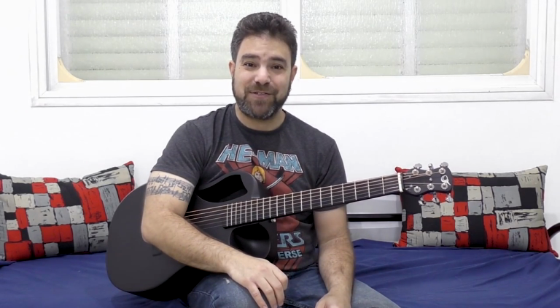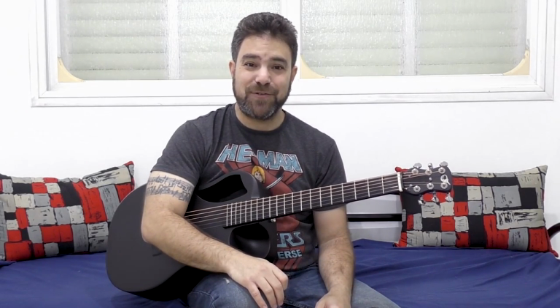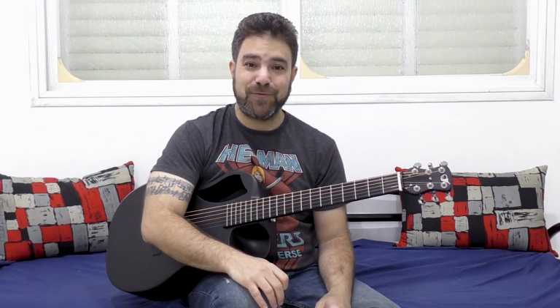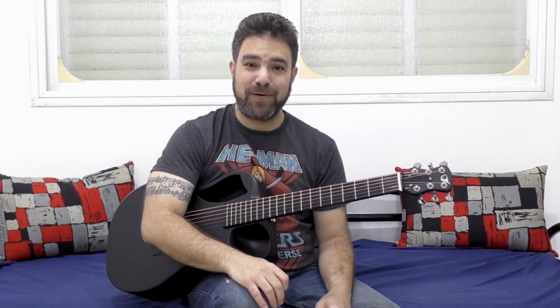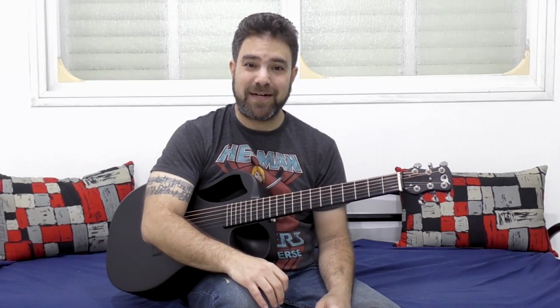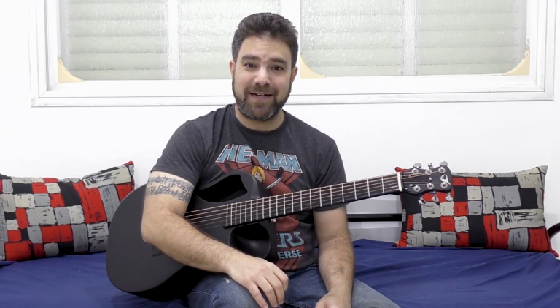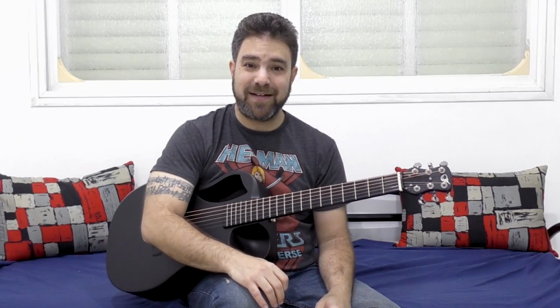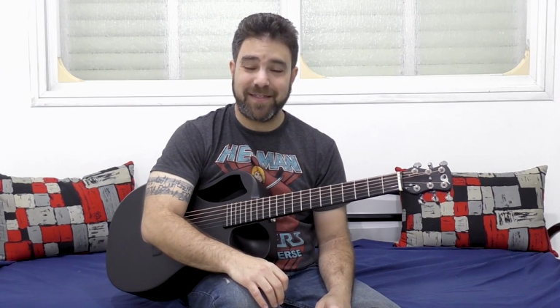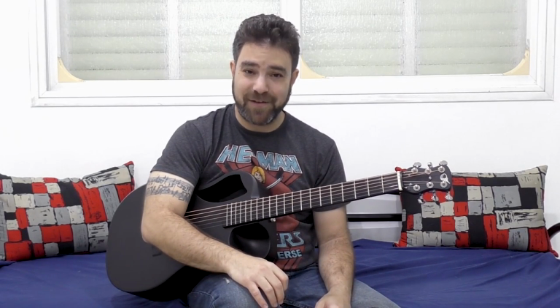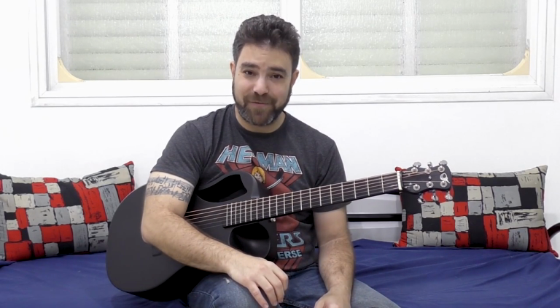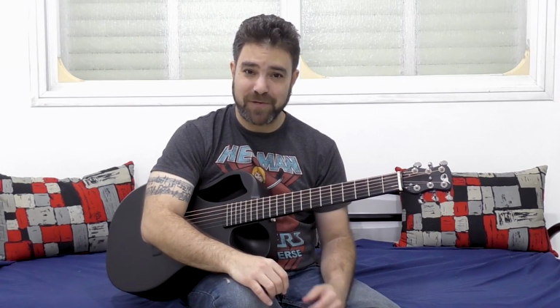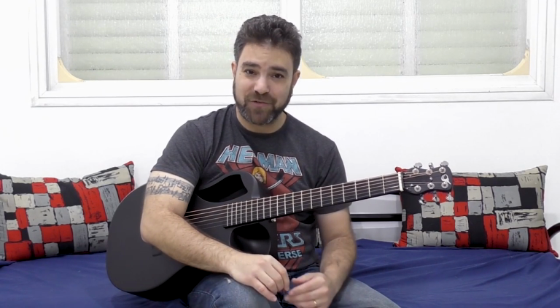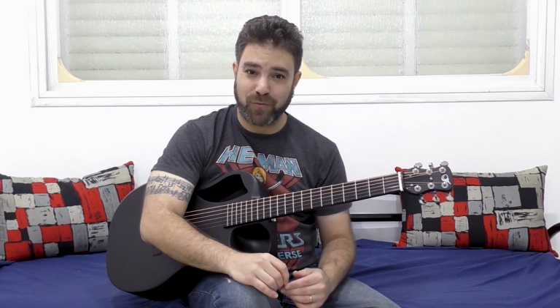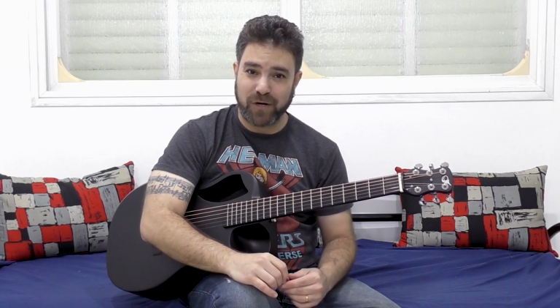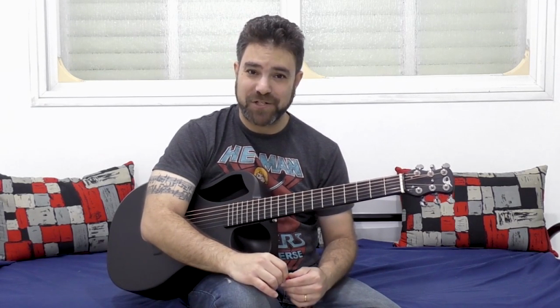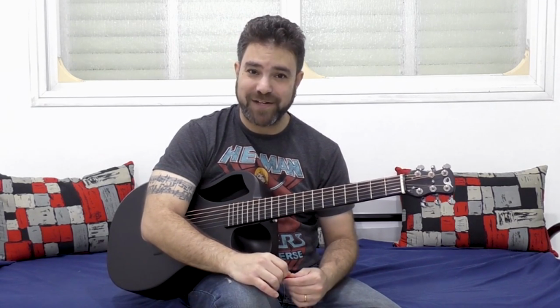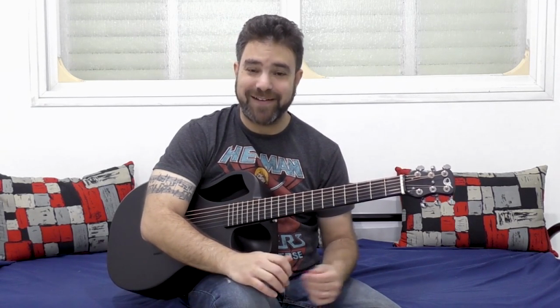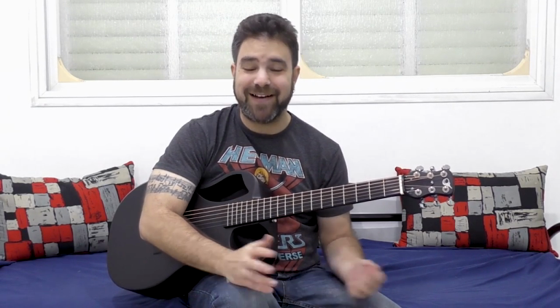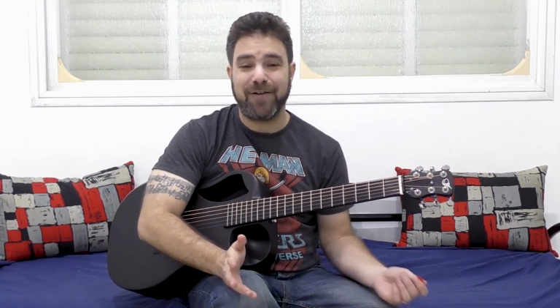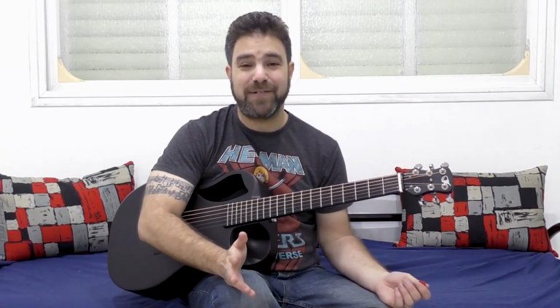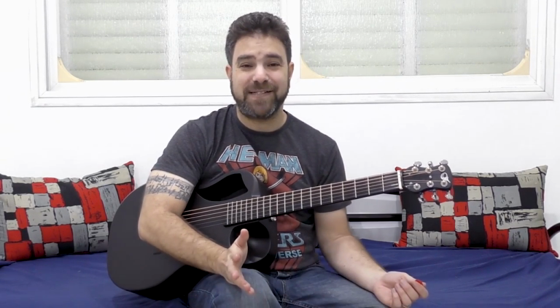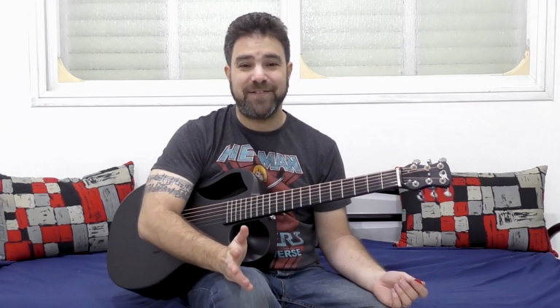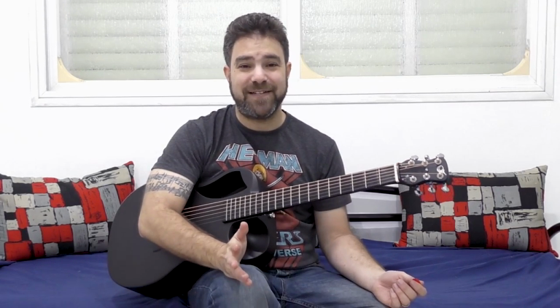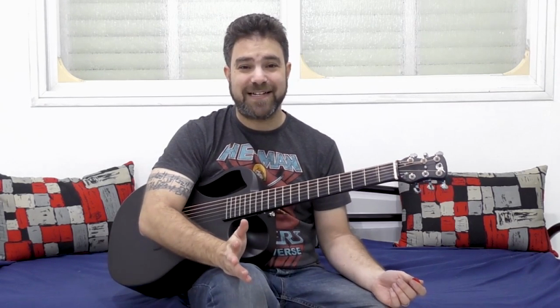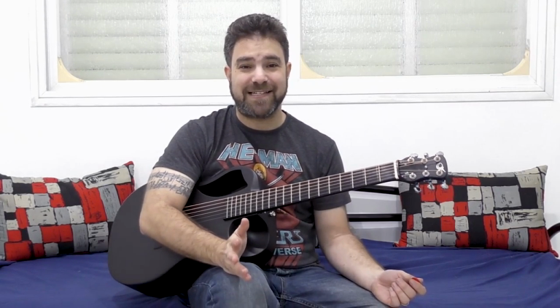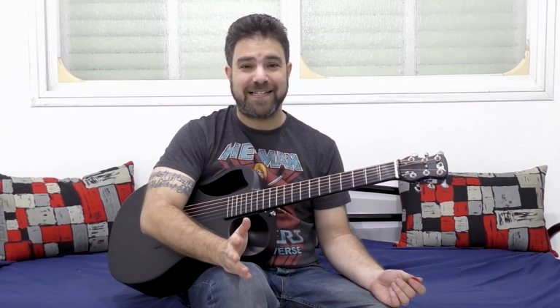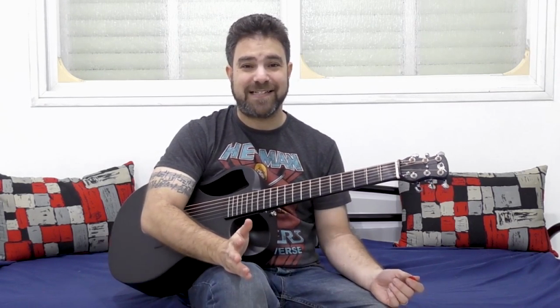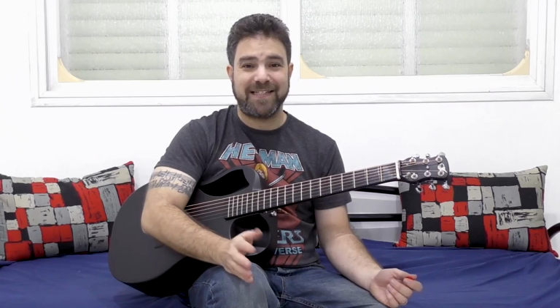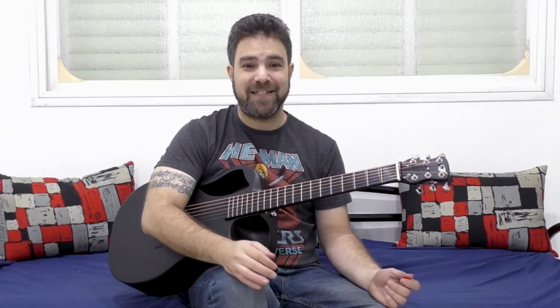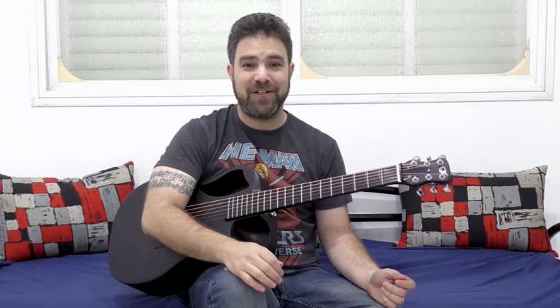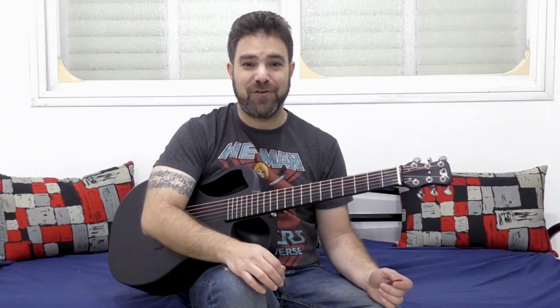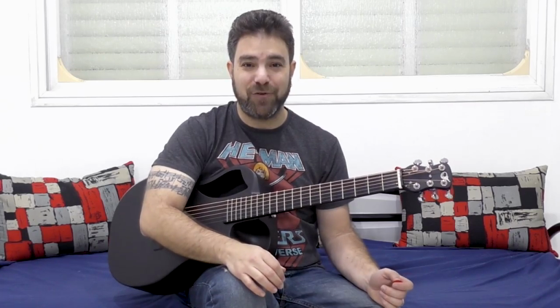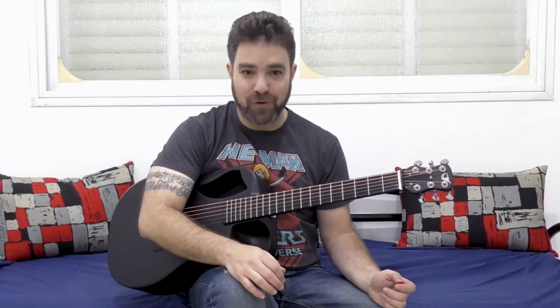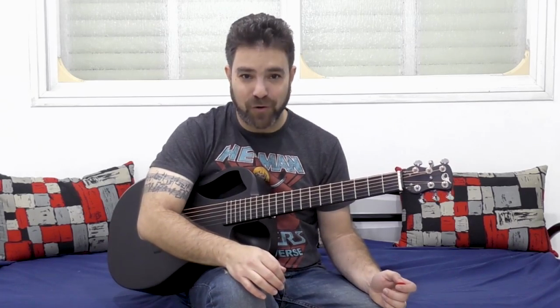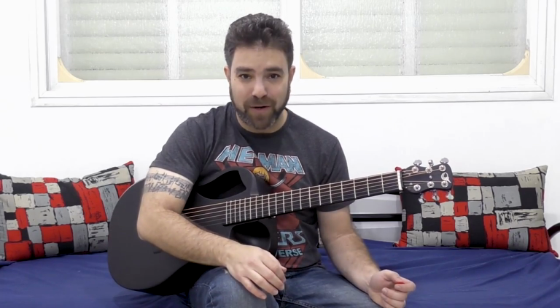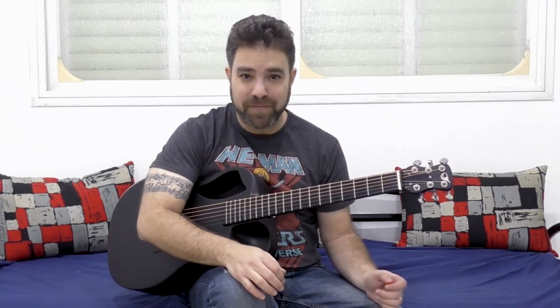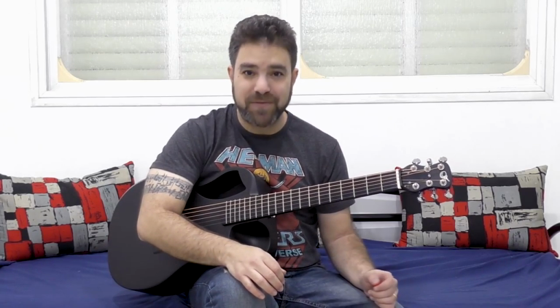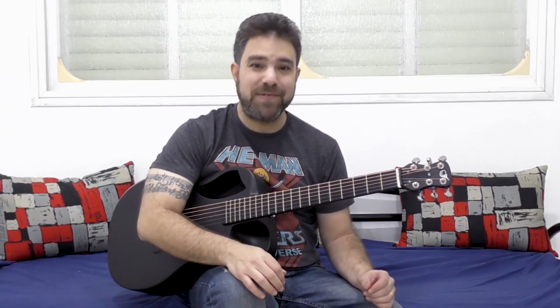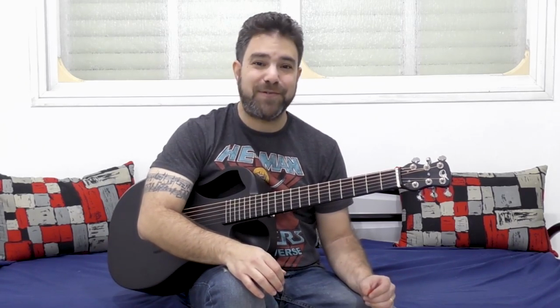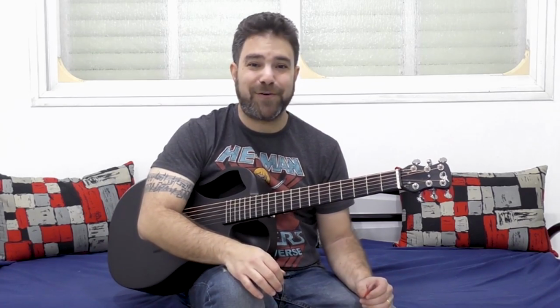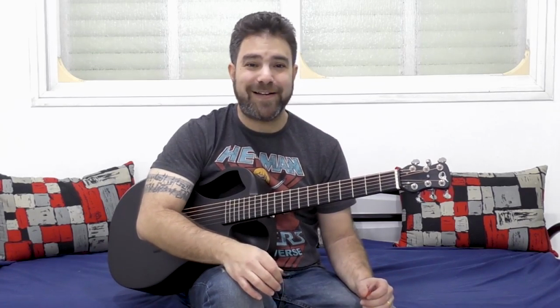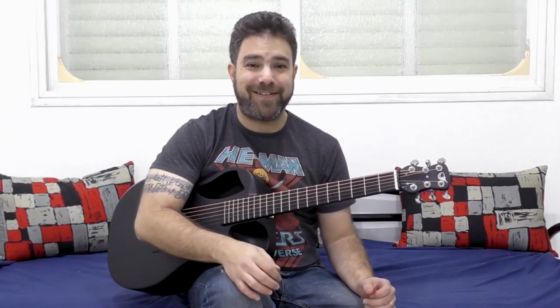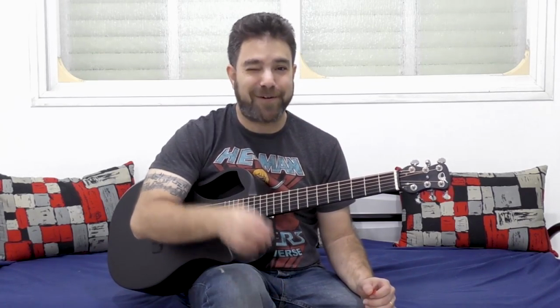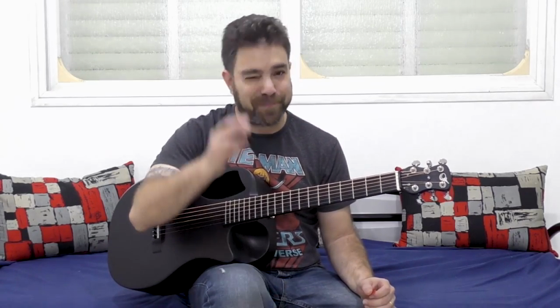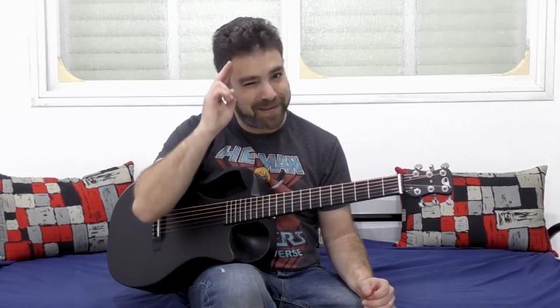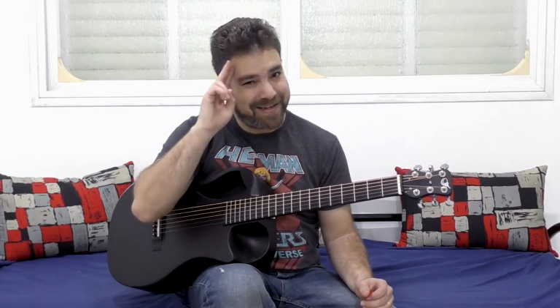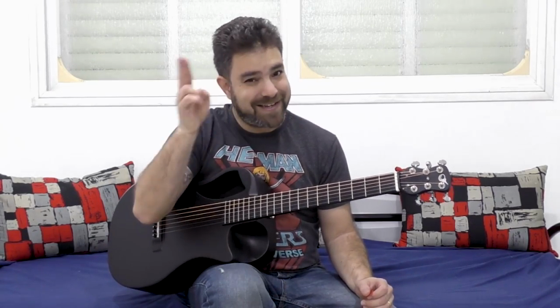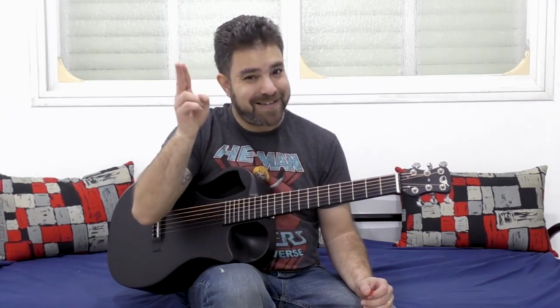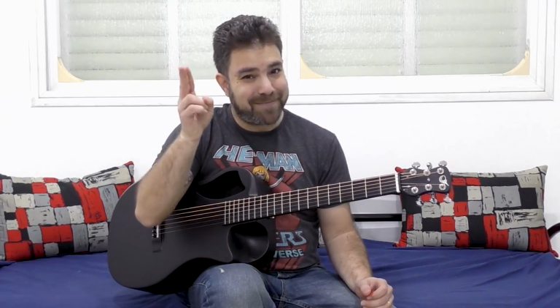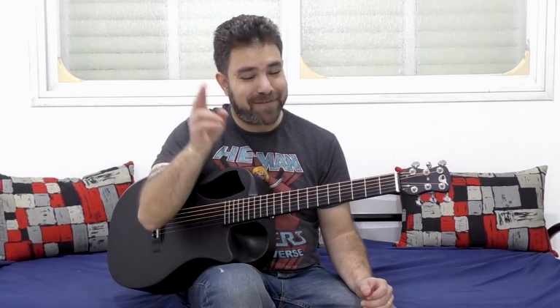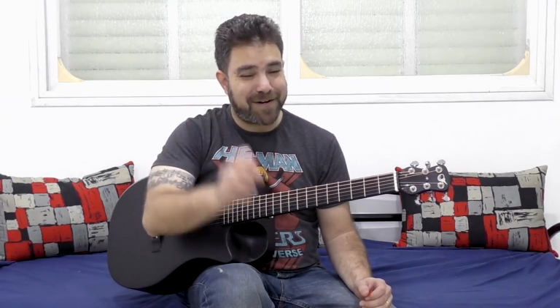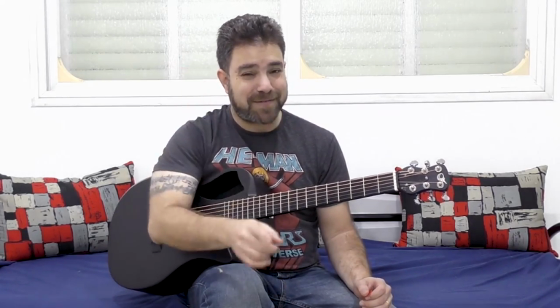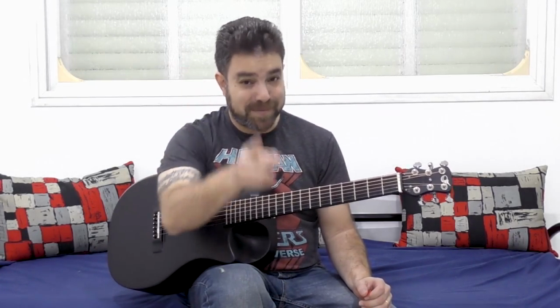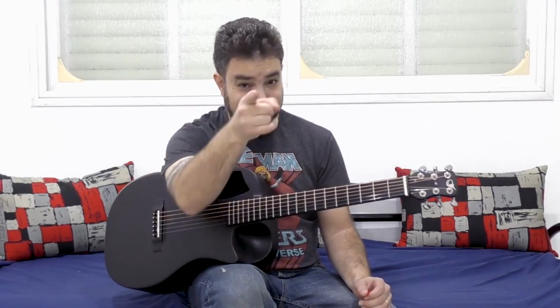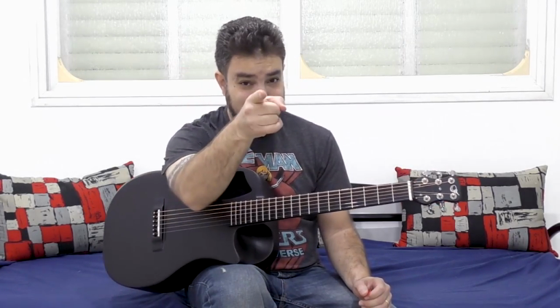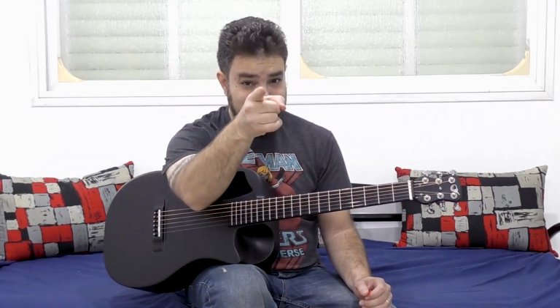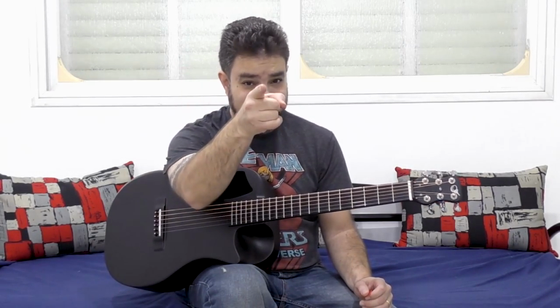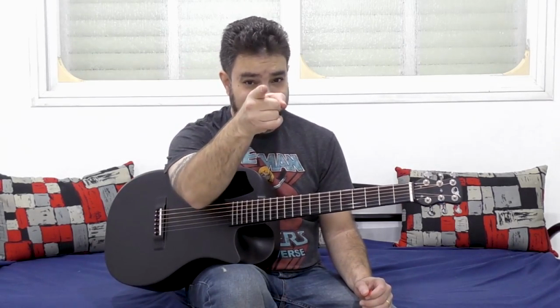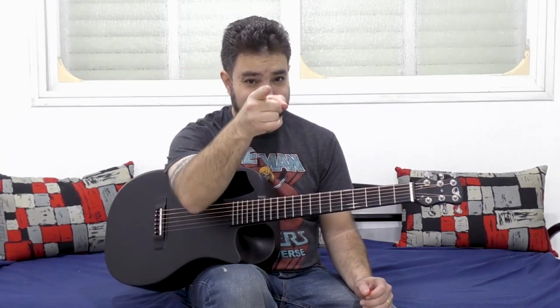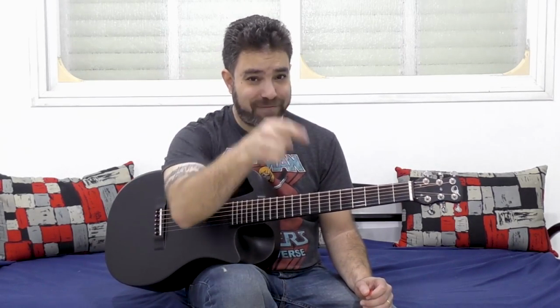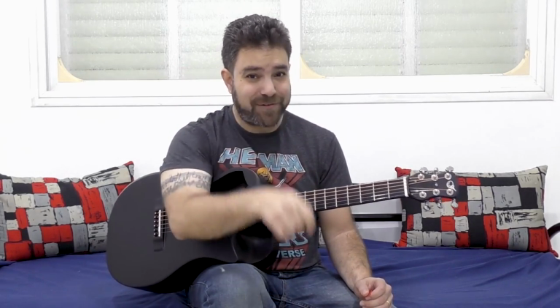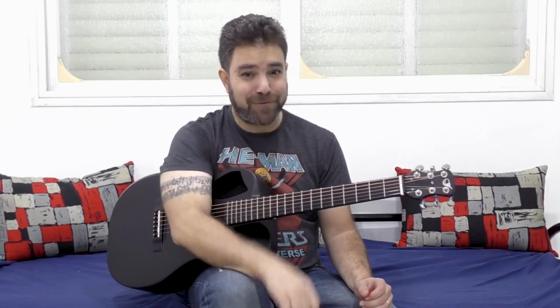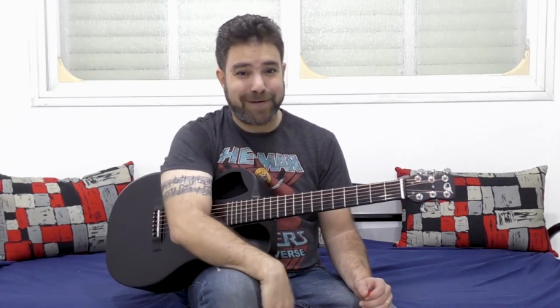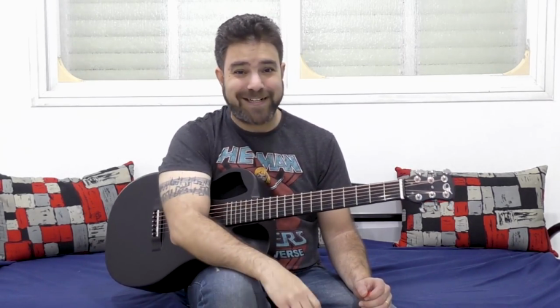Thank you very much for watching. I will see you in the next lesson. Go abuse your guitar. Bye for now — subscribe to the channel if you haven't already.